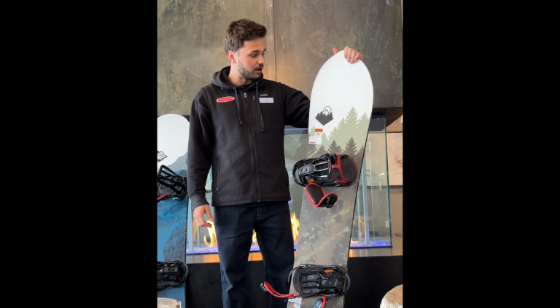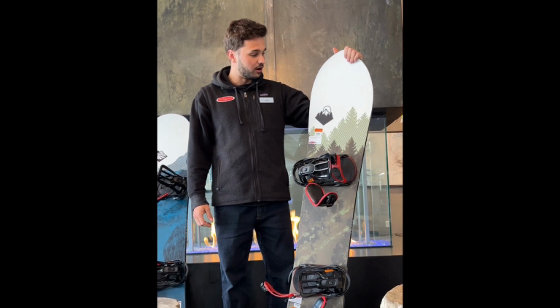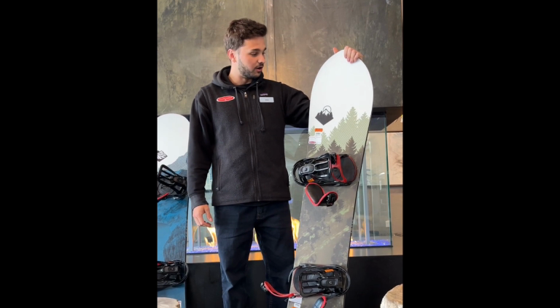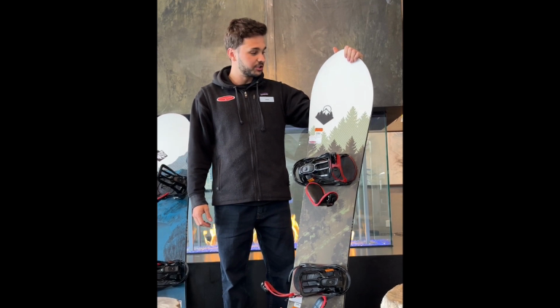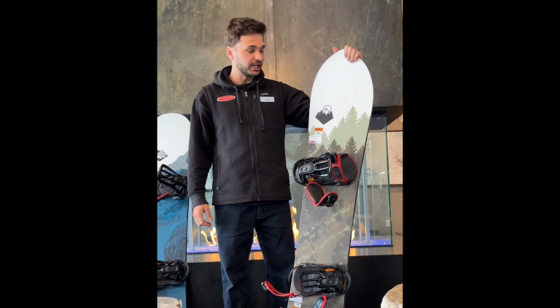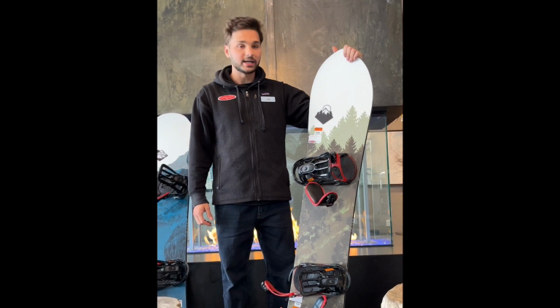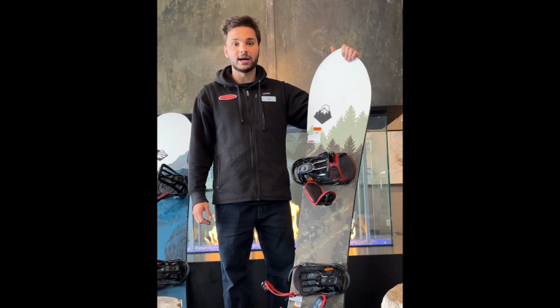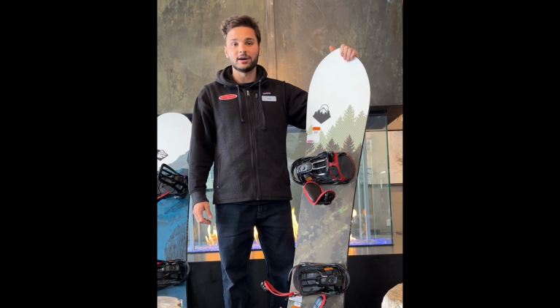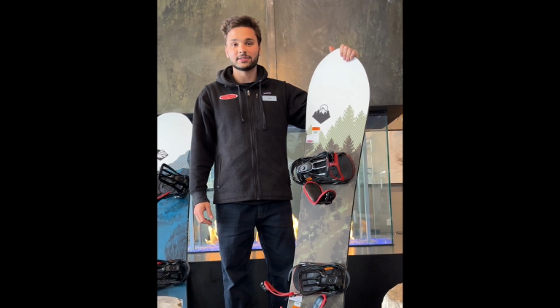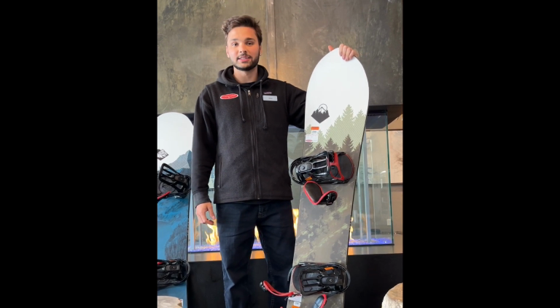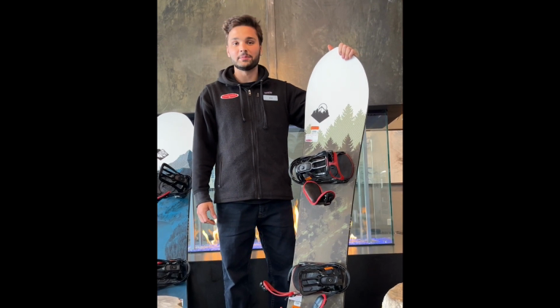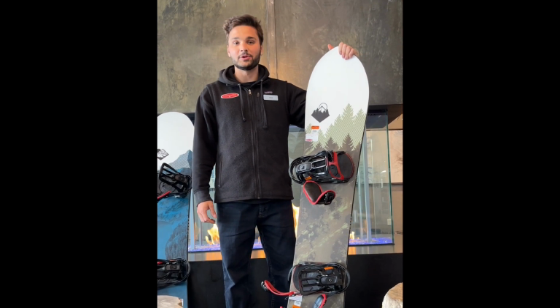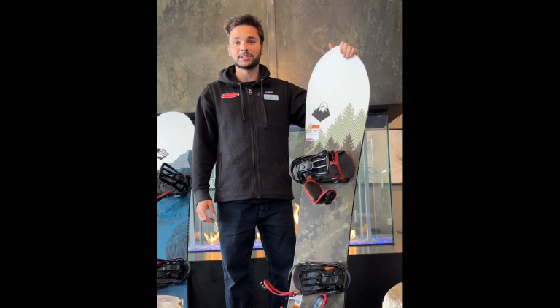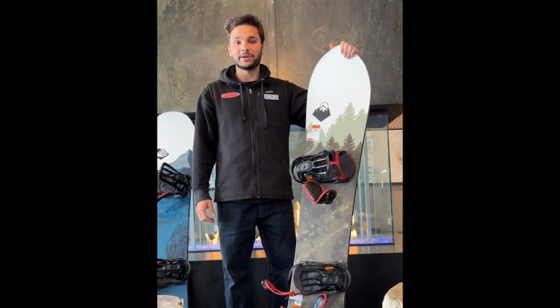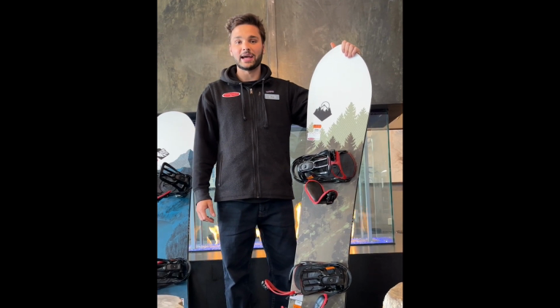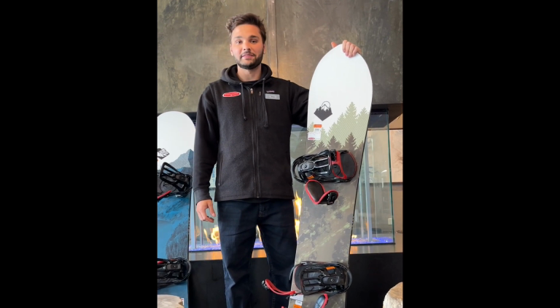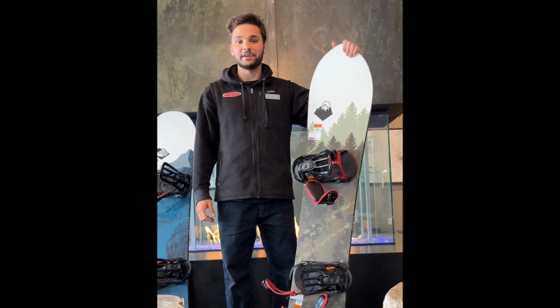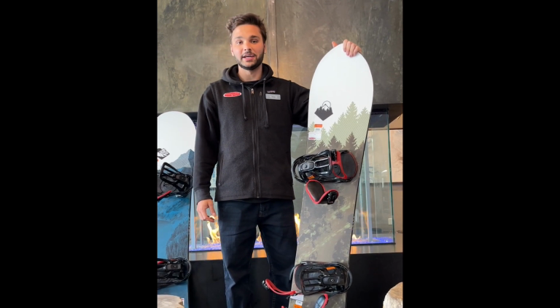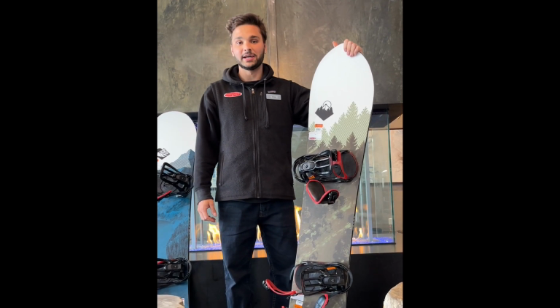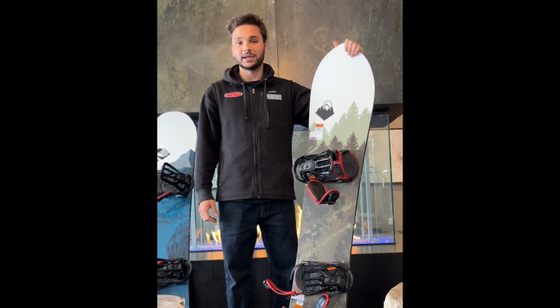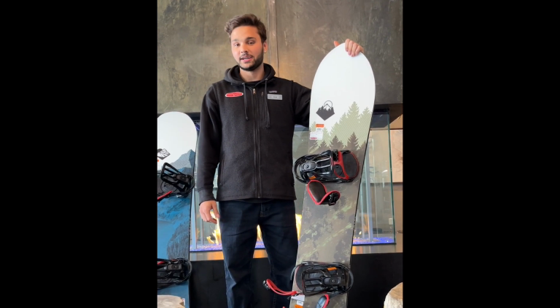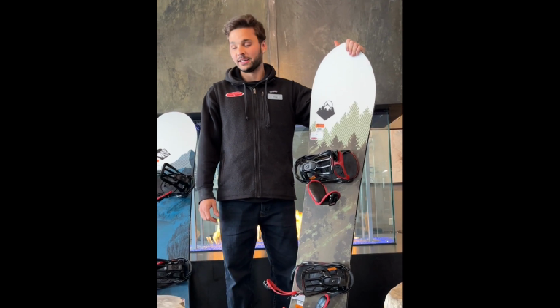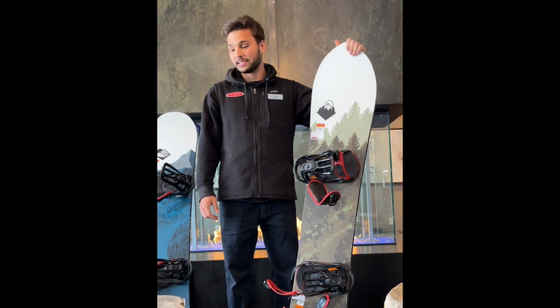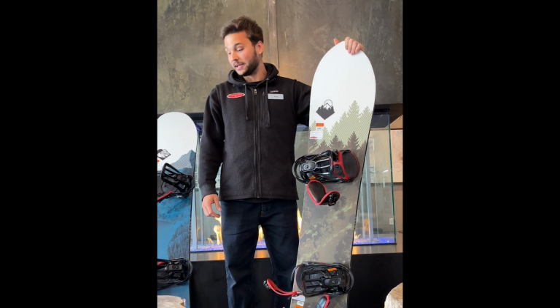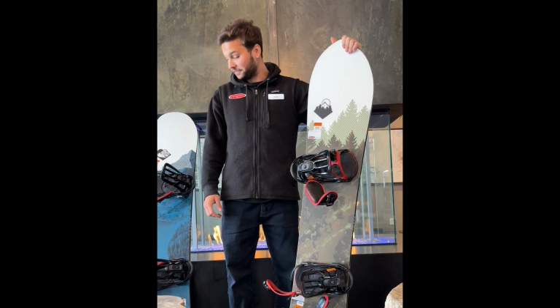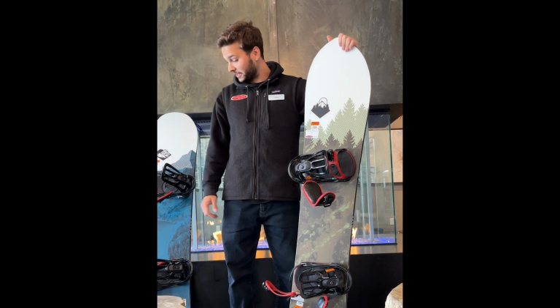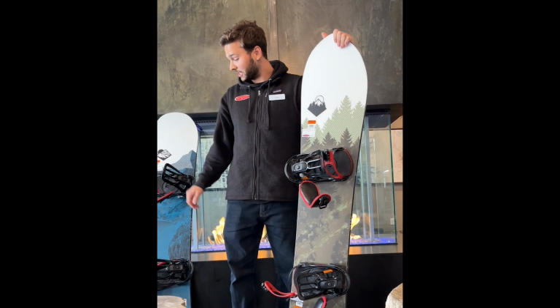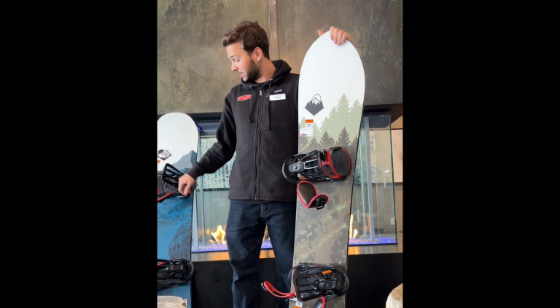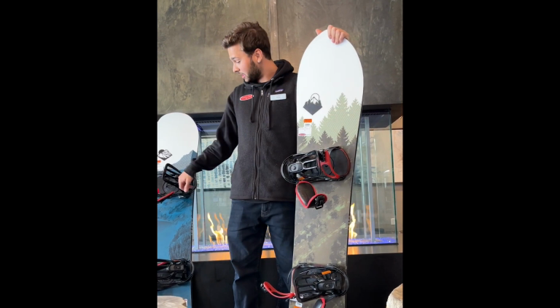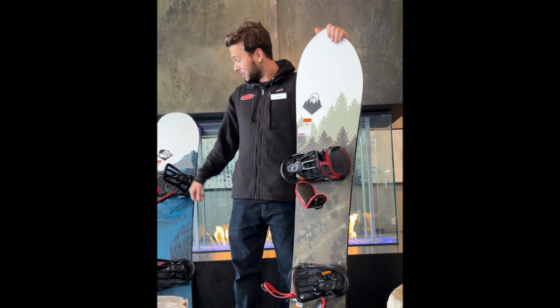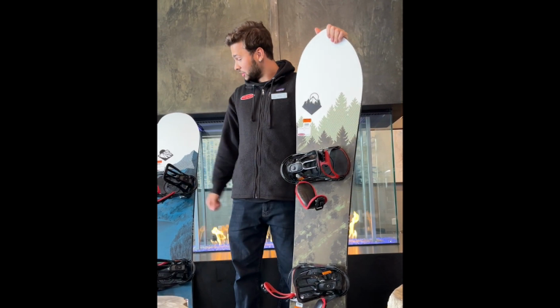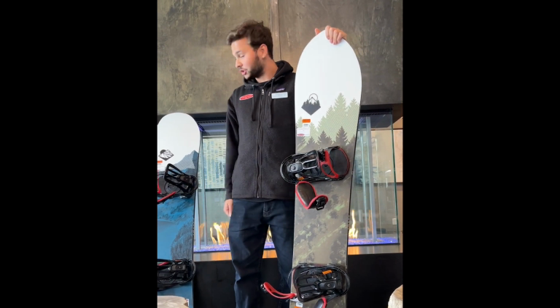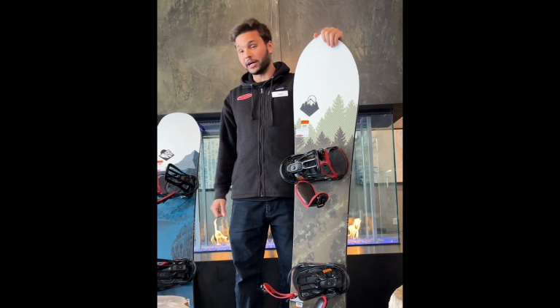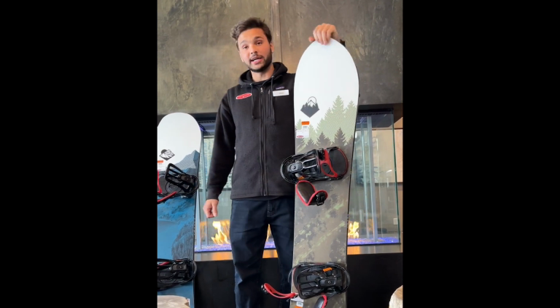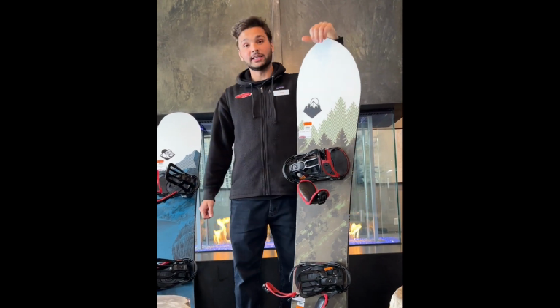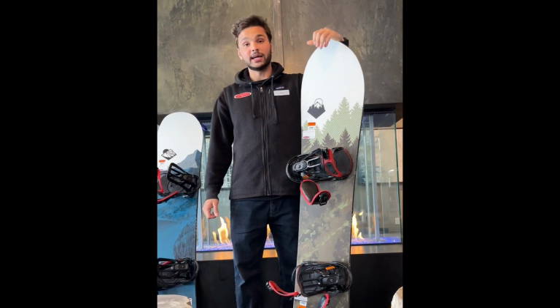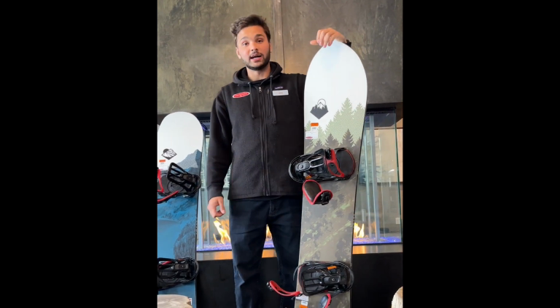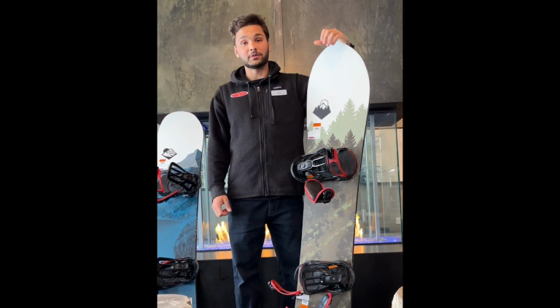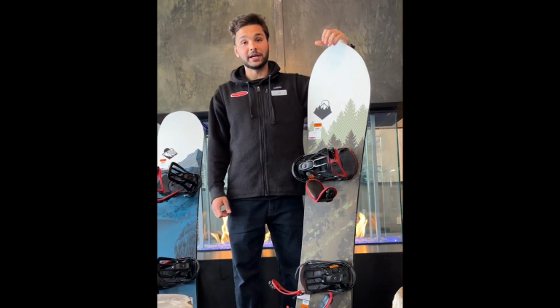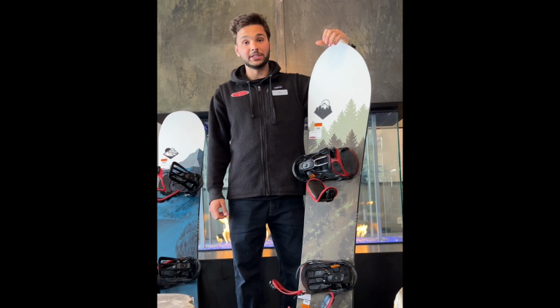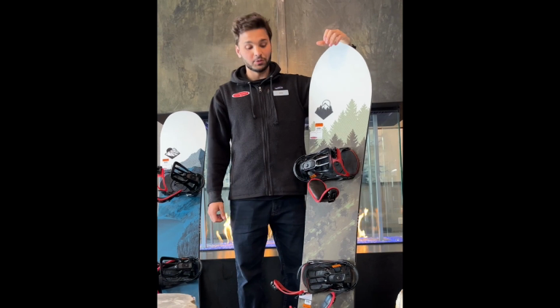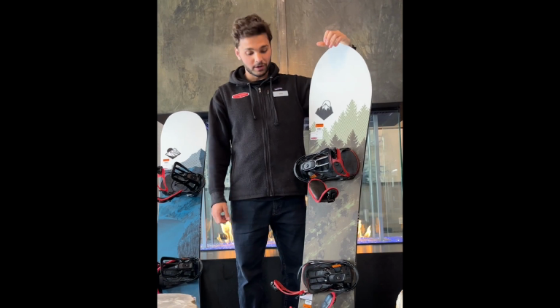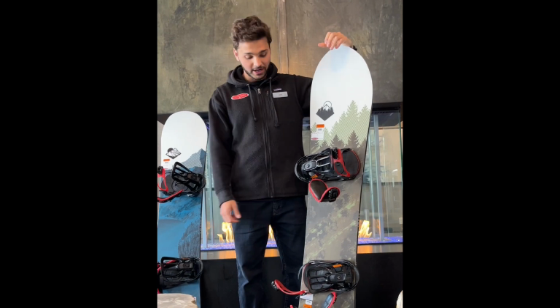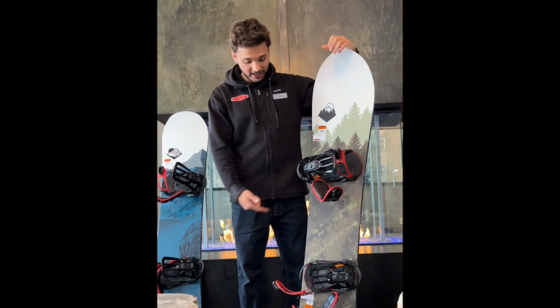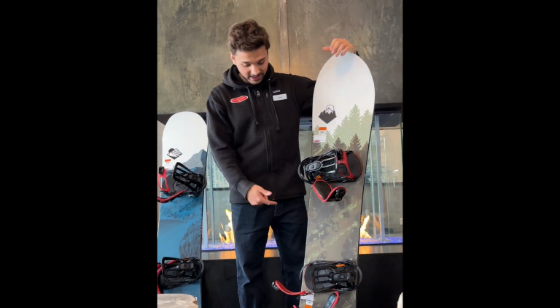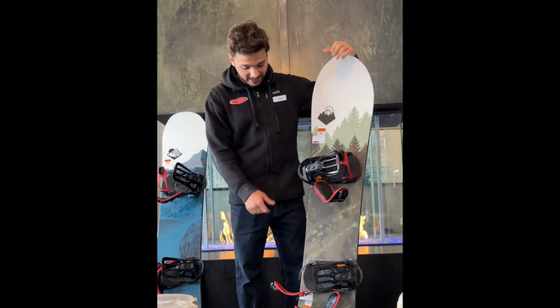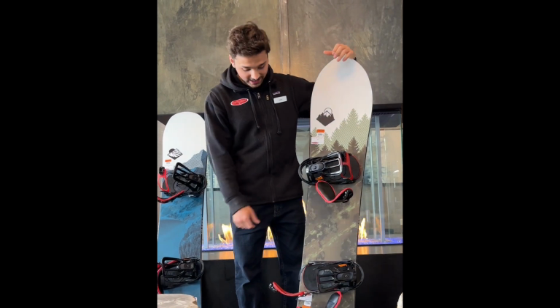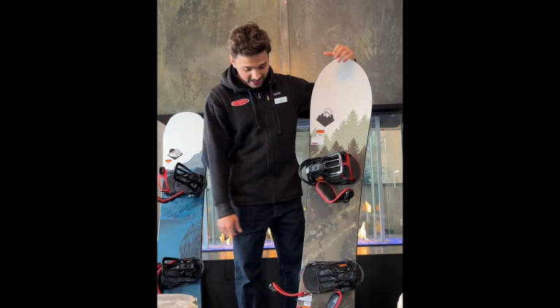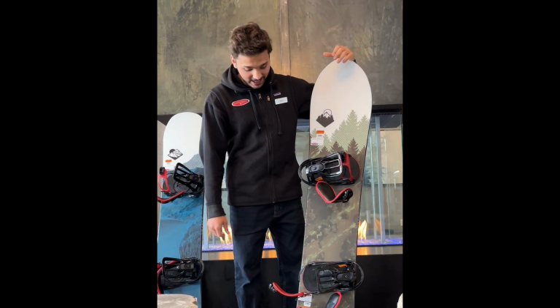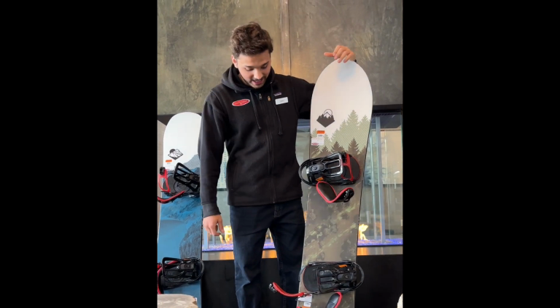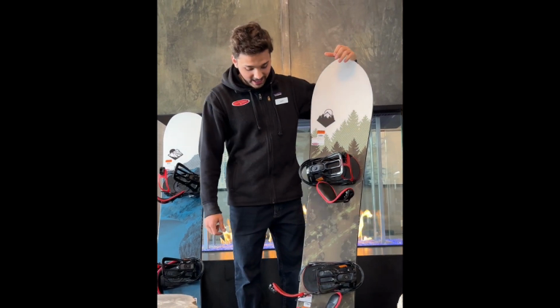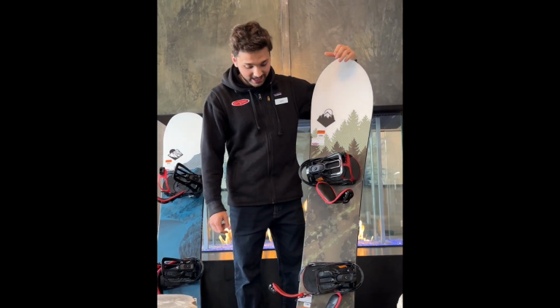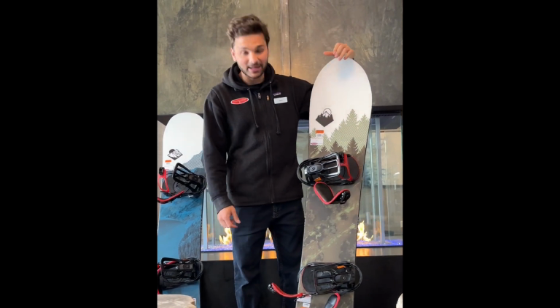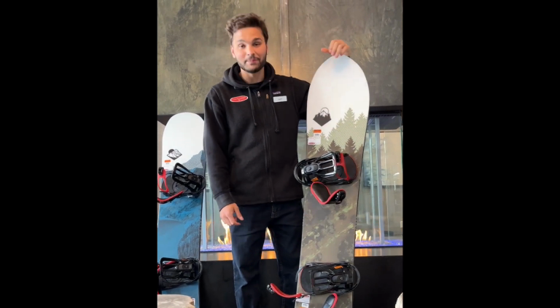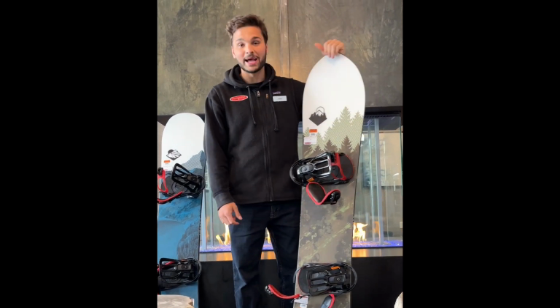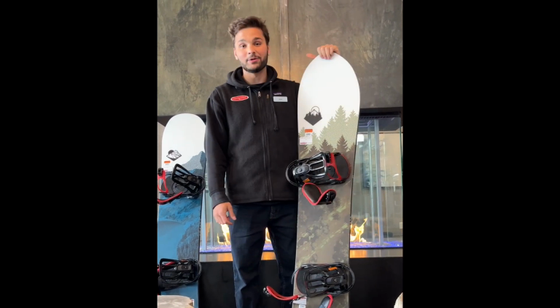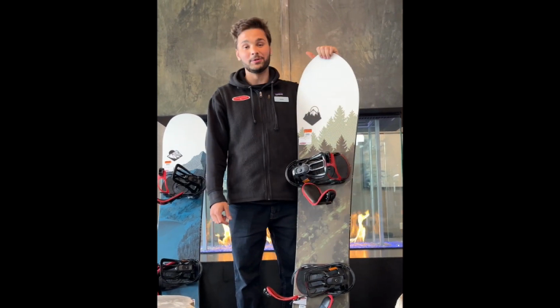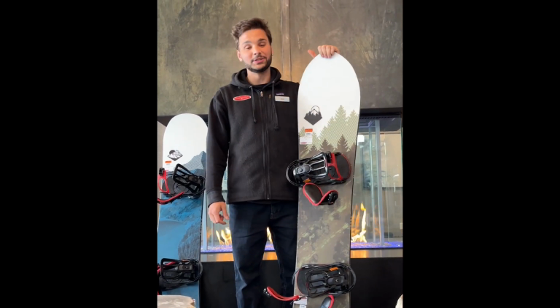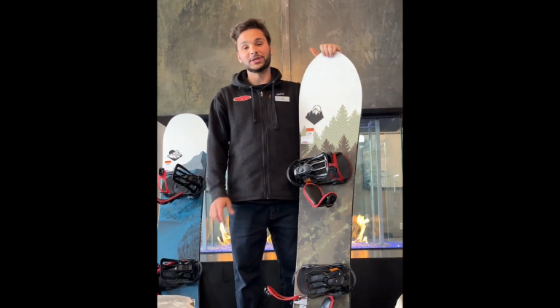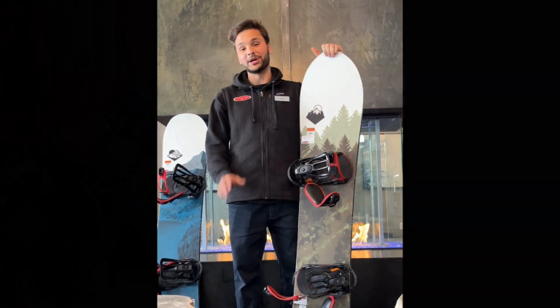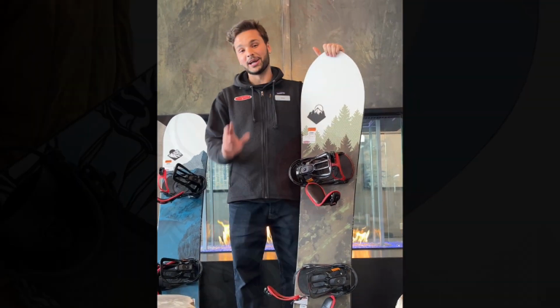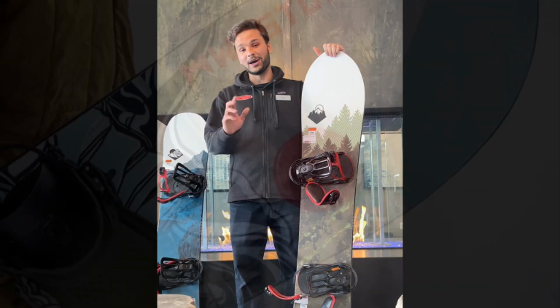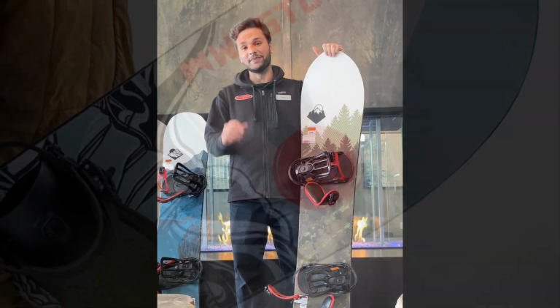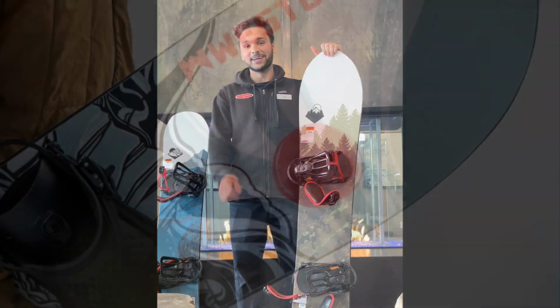So check it out — the boards we have here. Definitely try the Range and the Backwoods, you're going to love it.